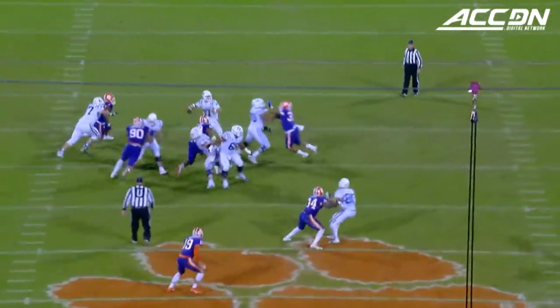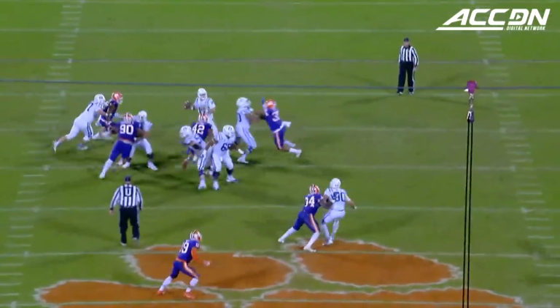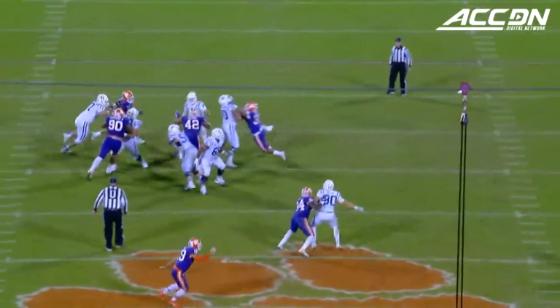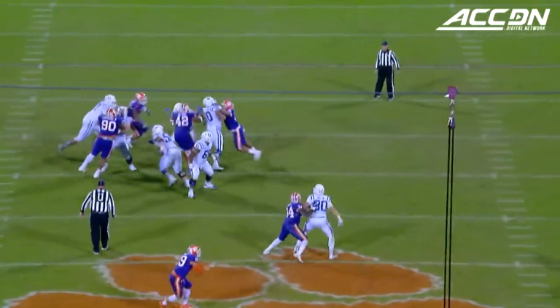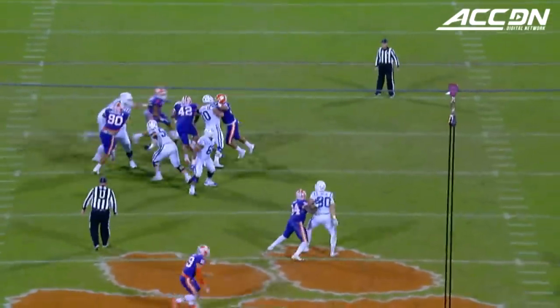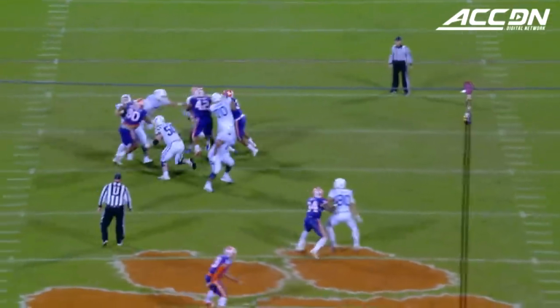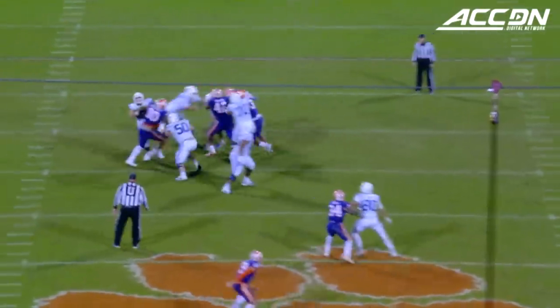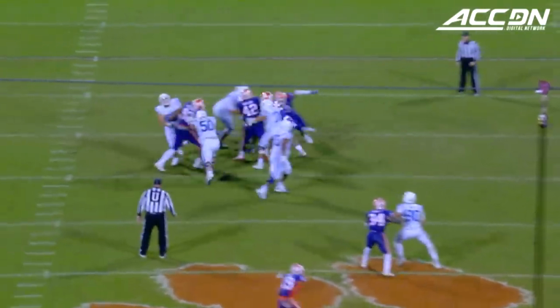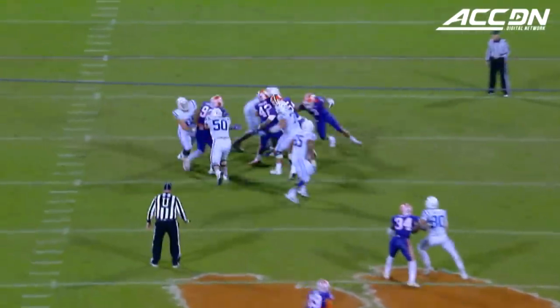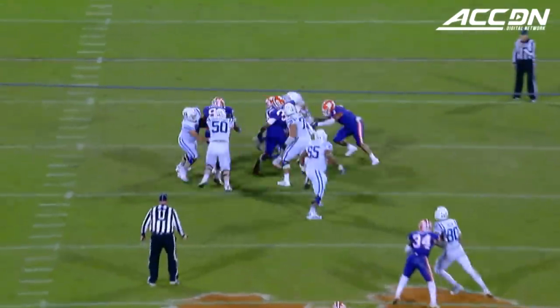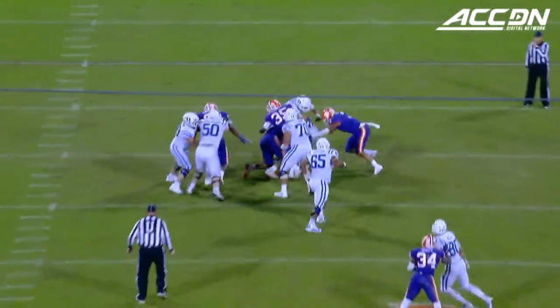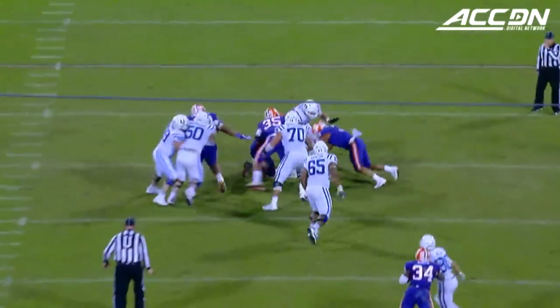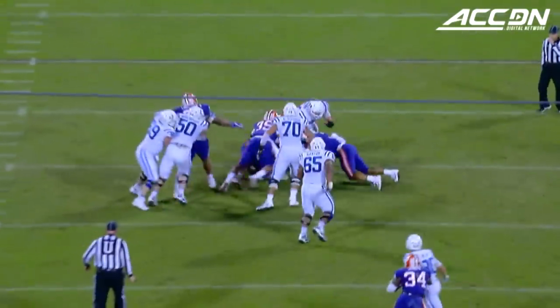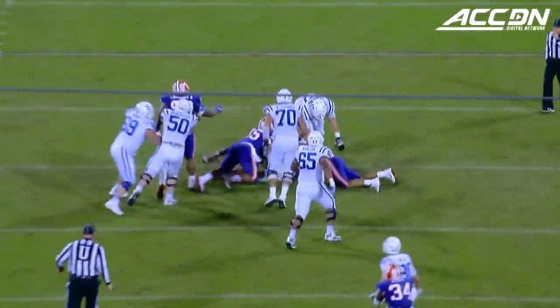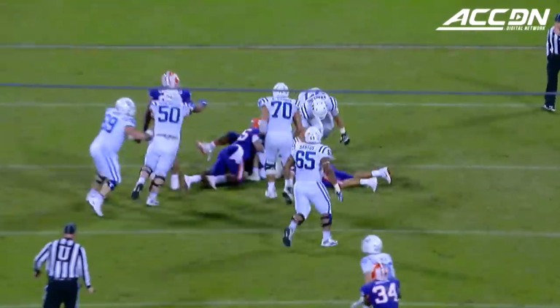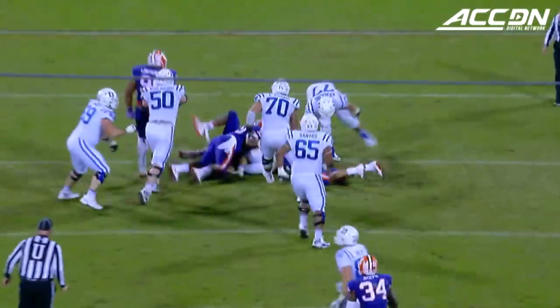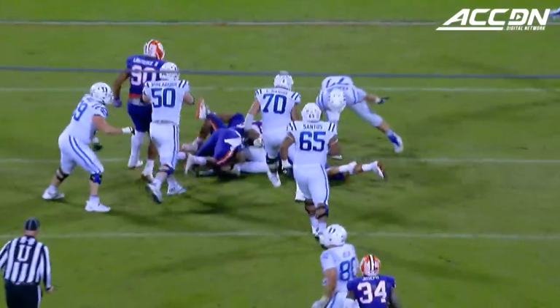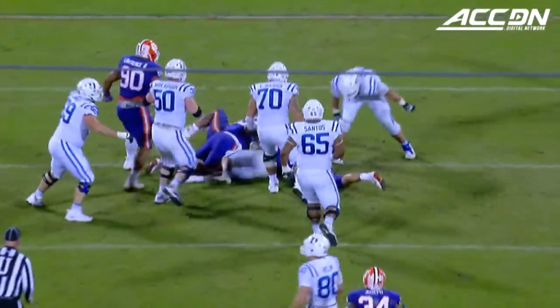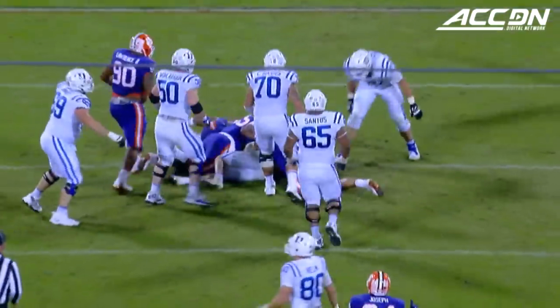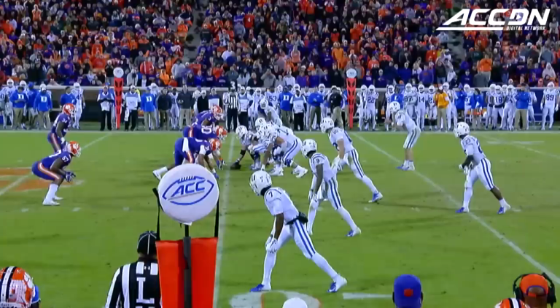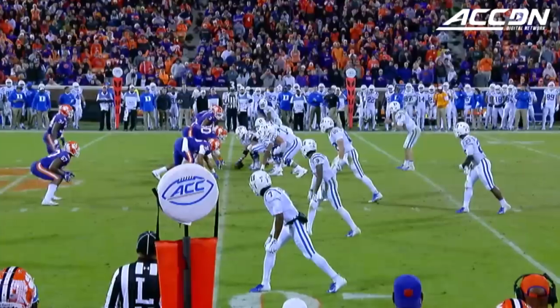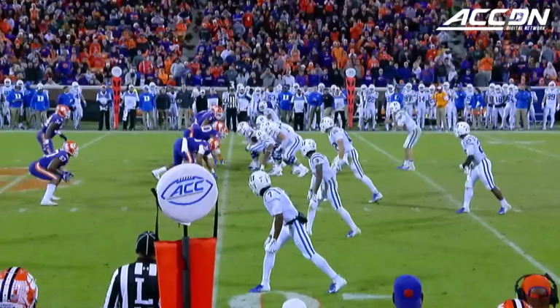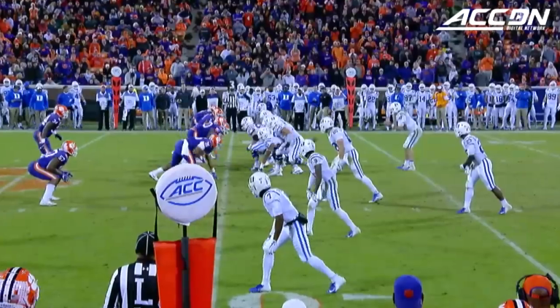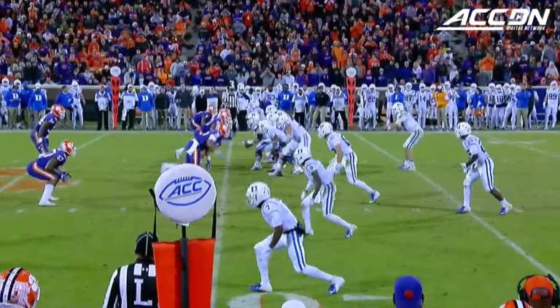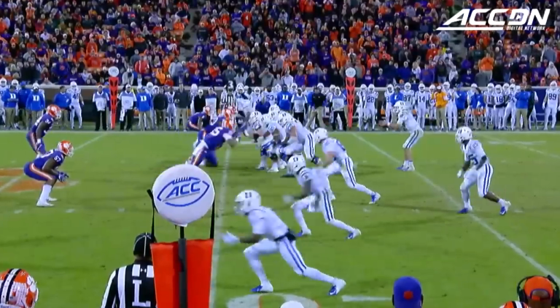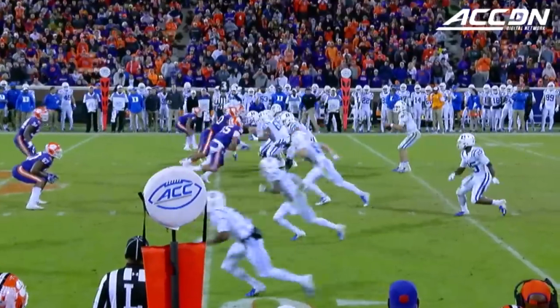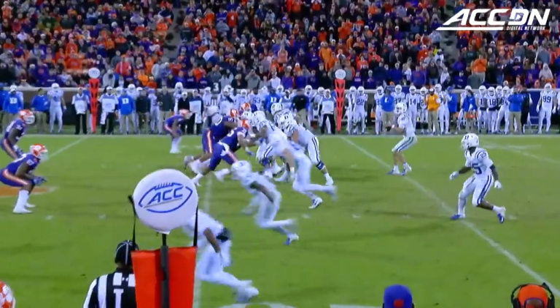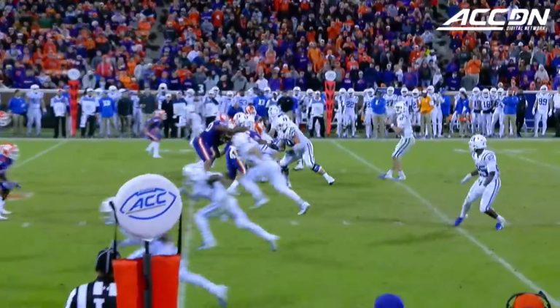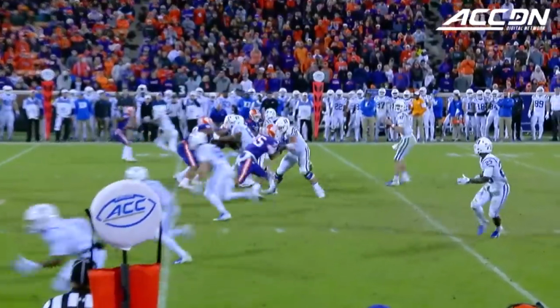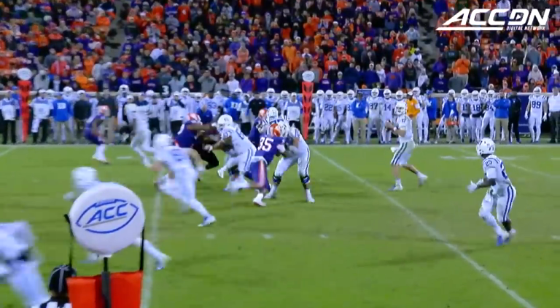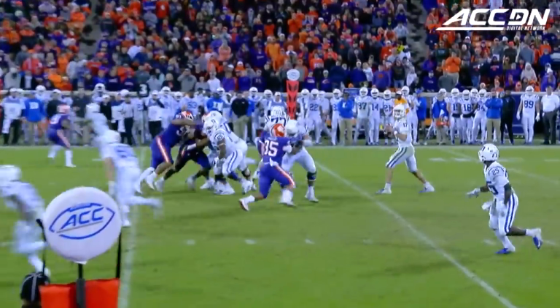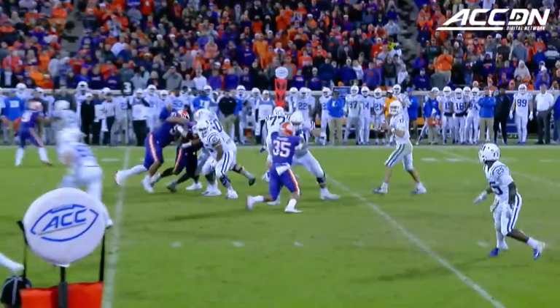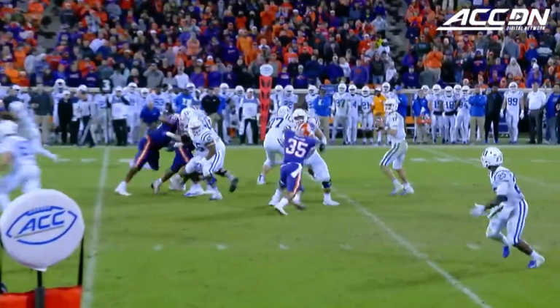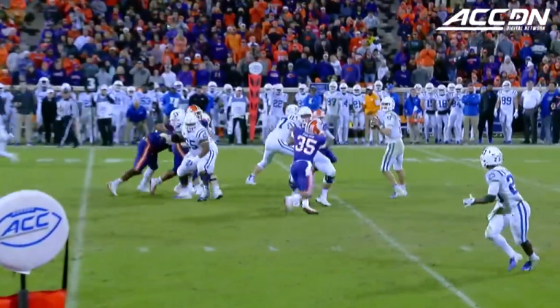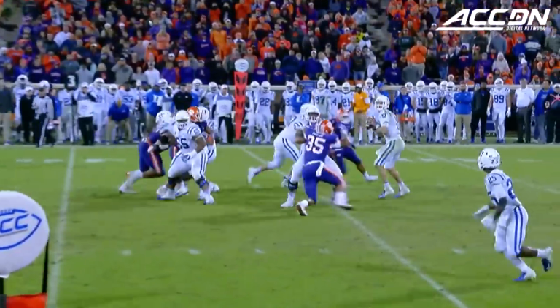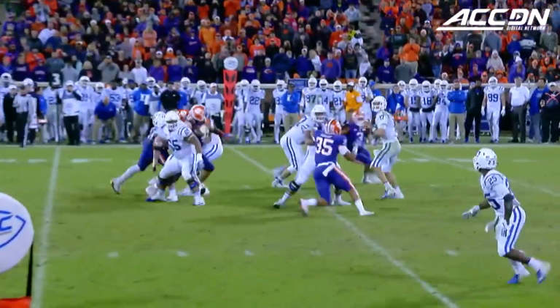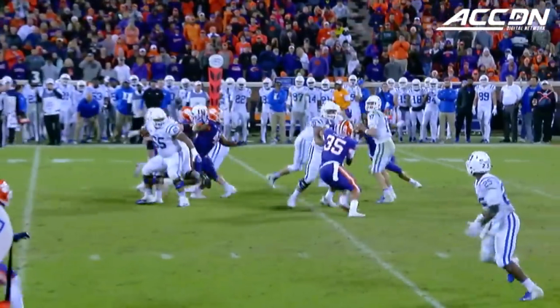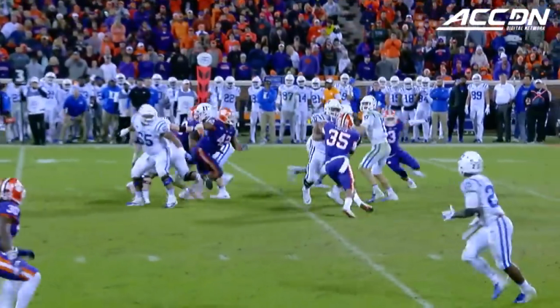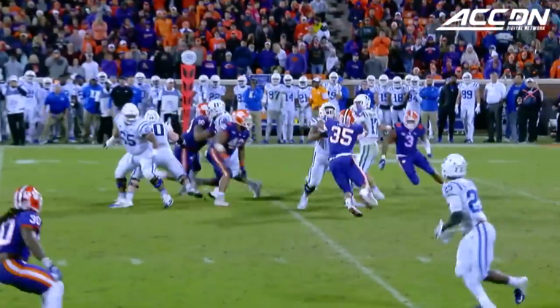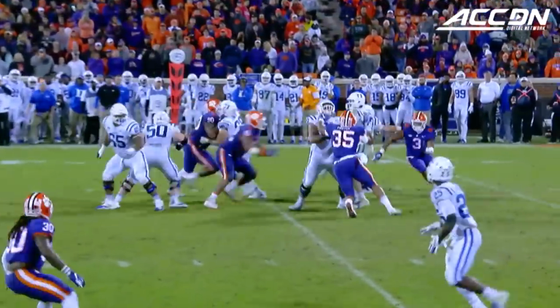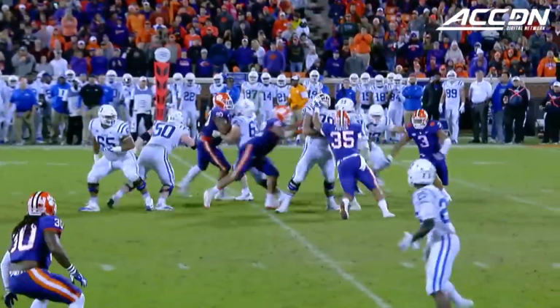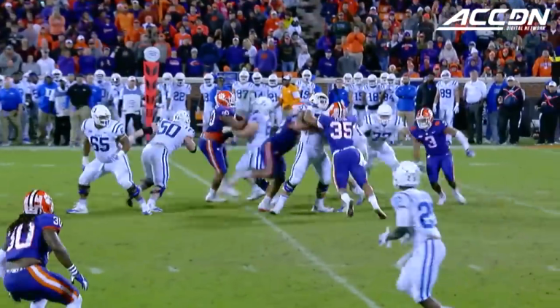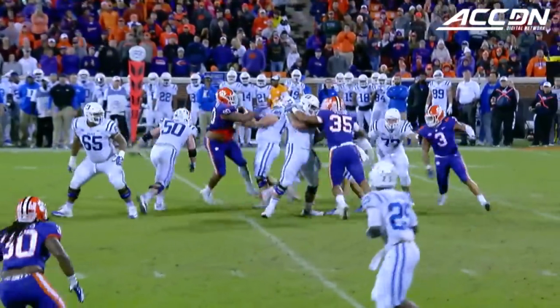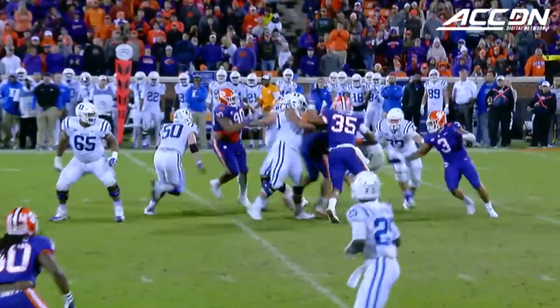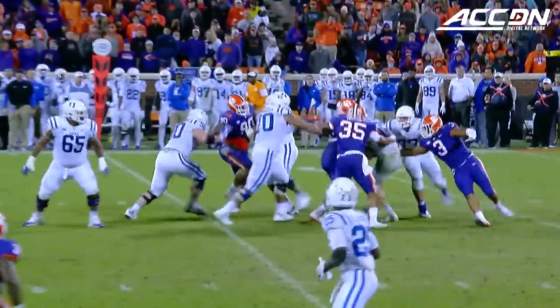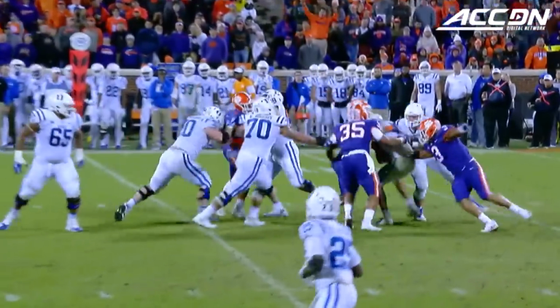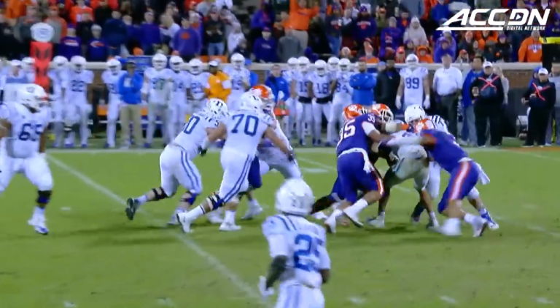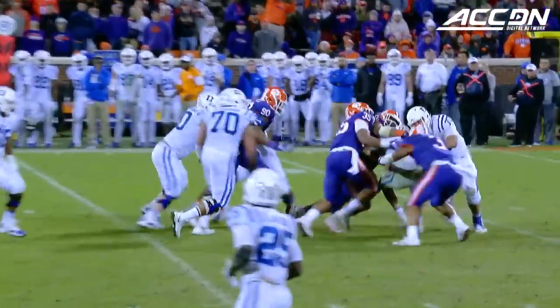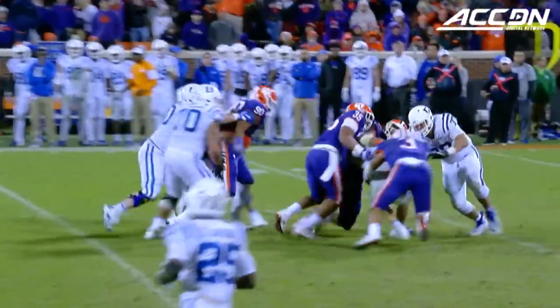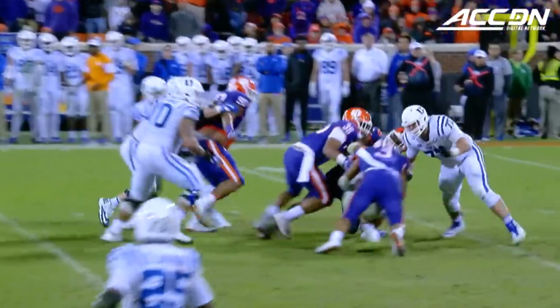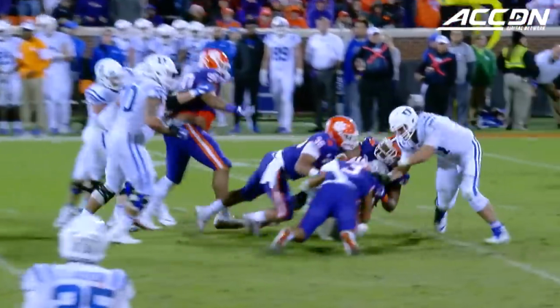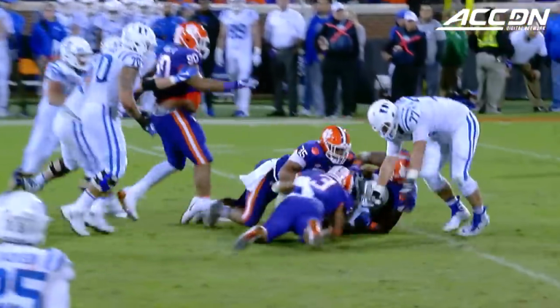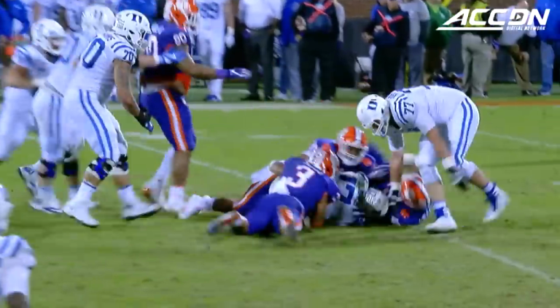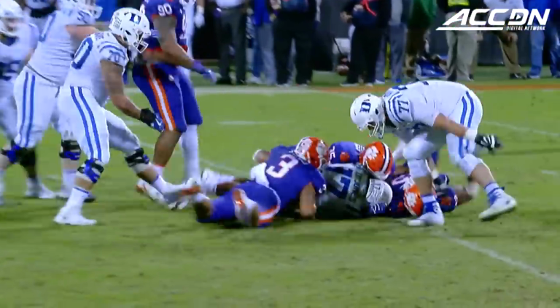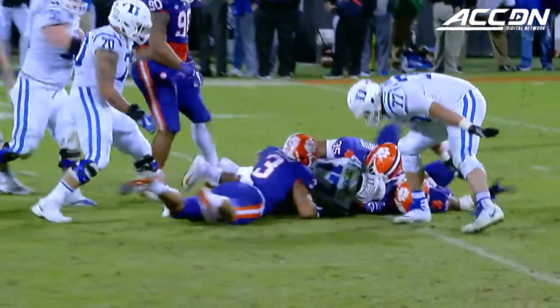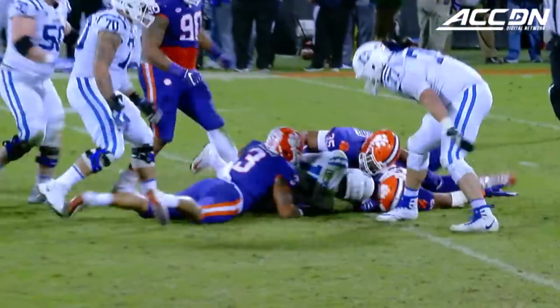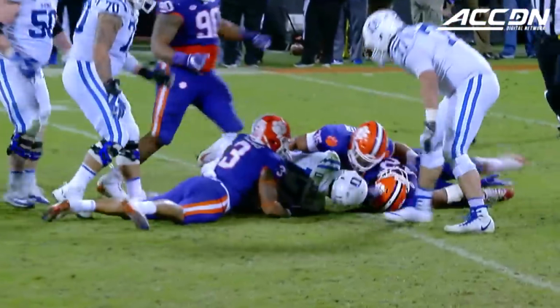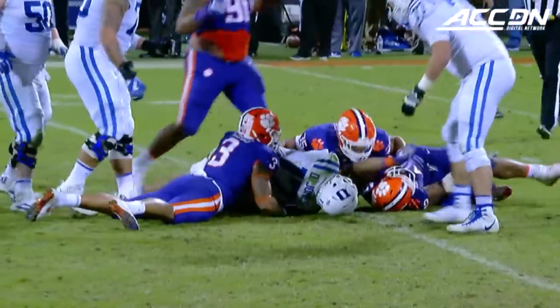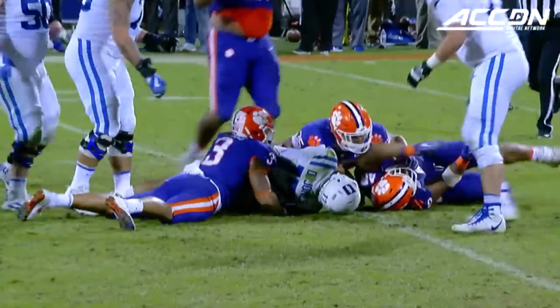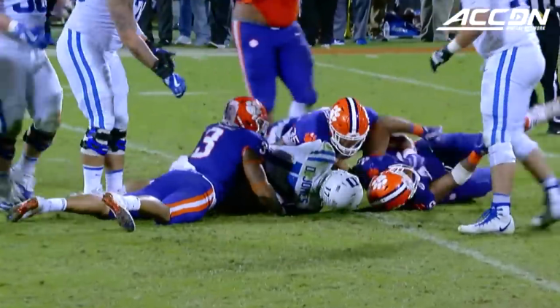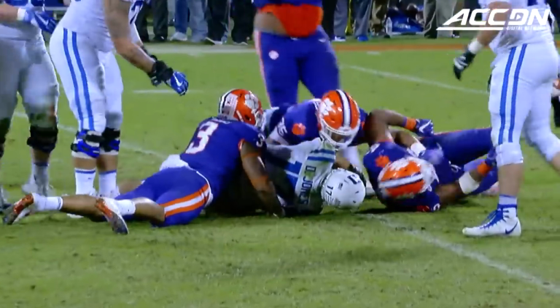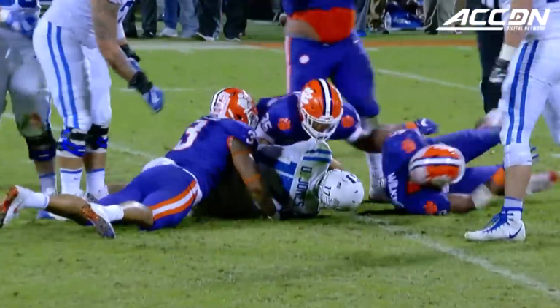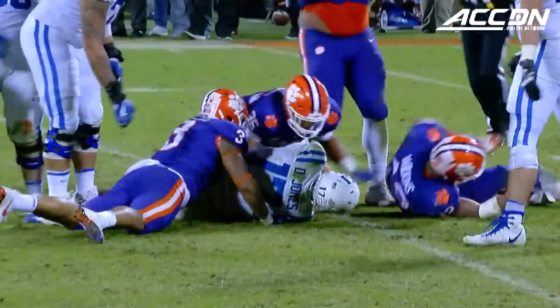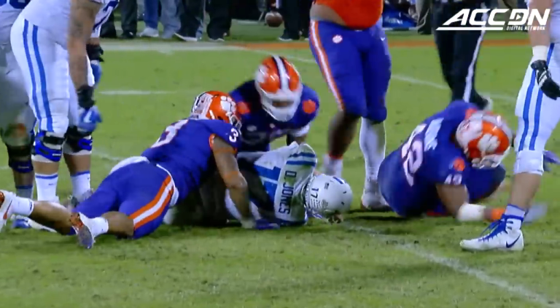Daniel Jones will be dropped at the 30-yard line. Take your pick — Ferrell, Lawrence, Wilkins.